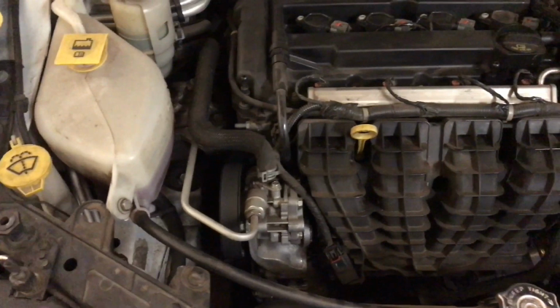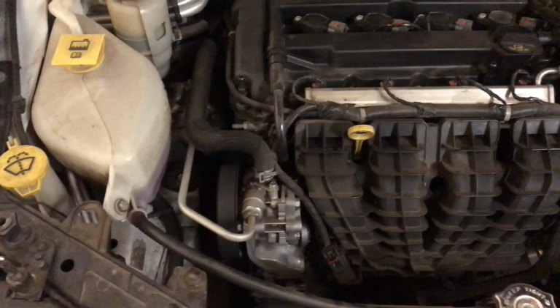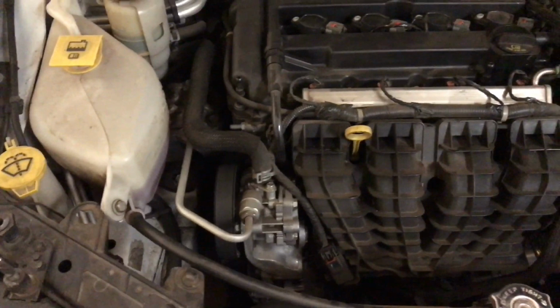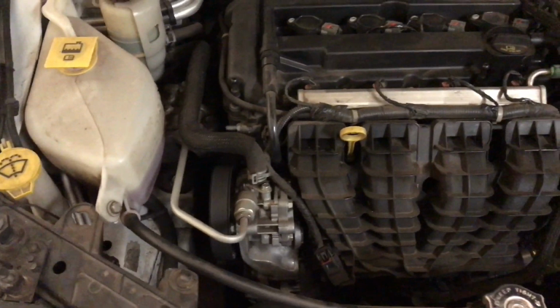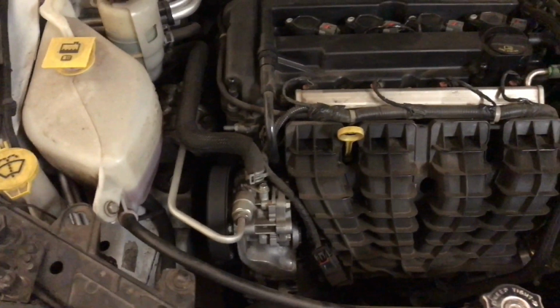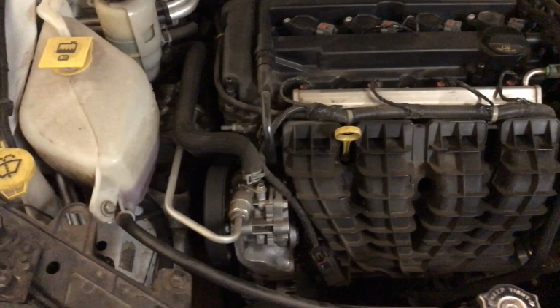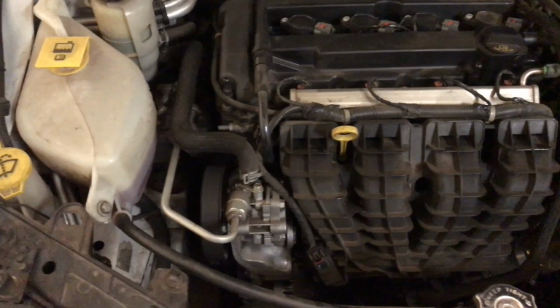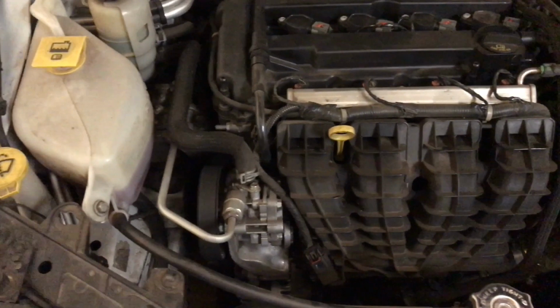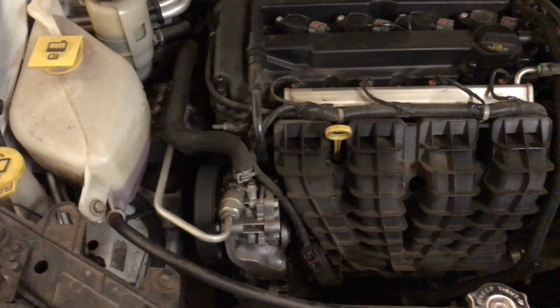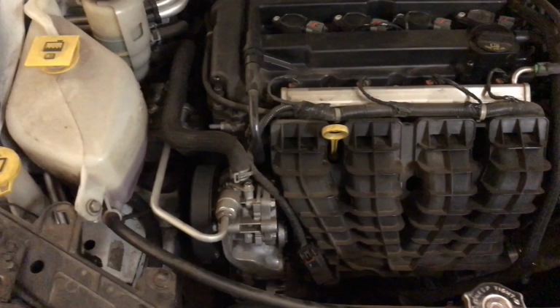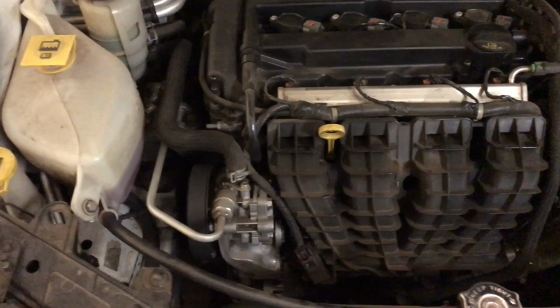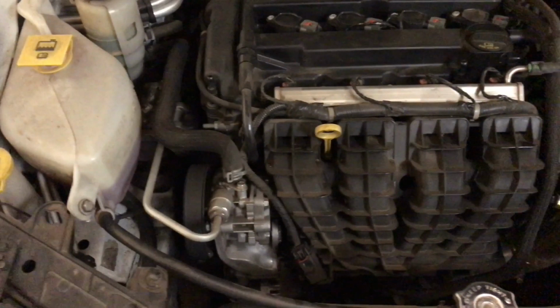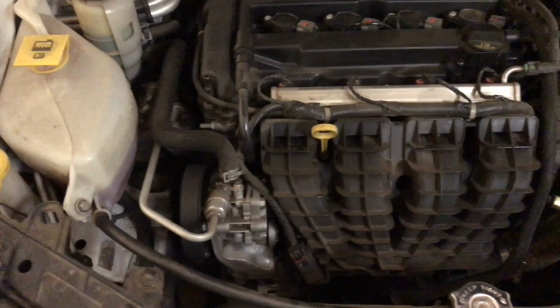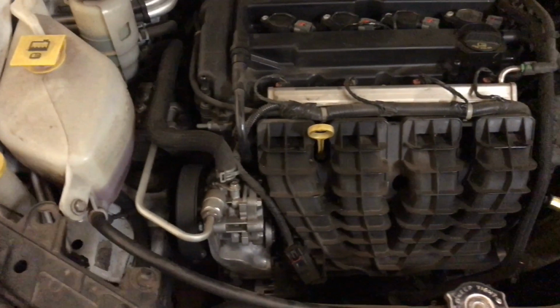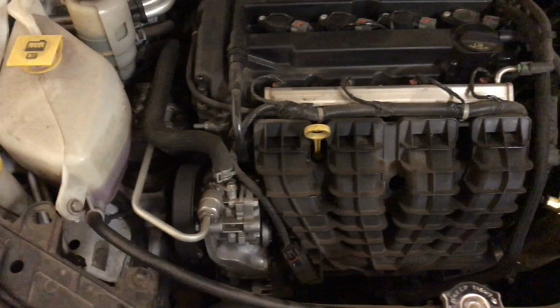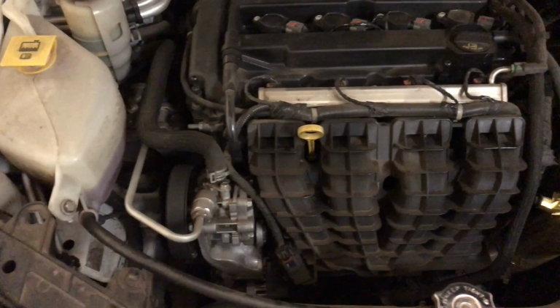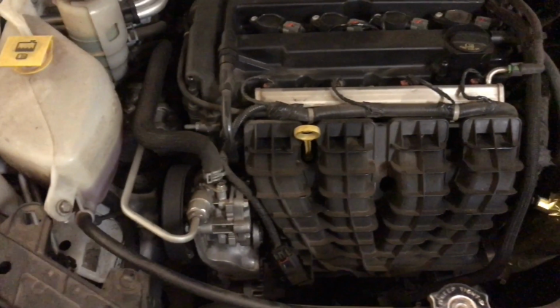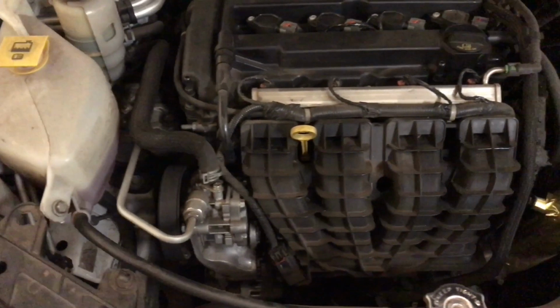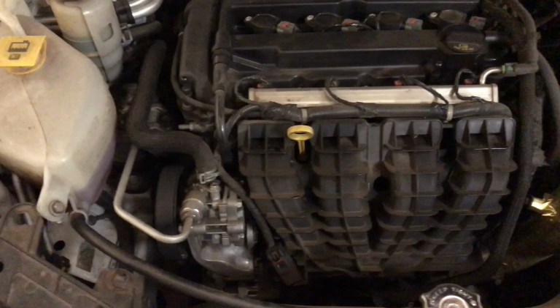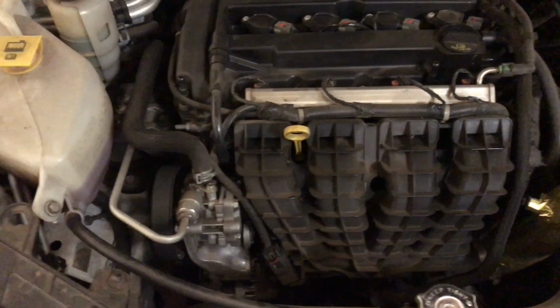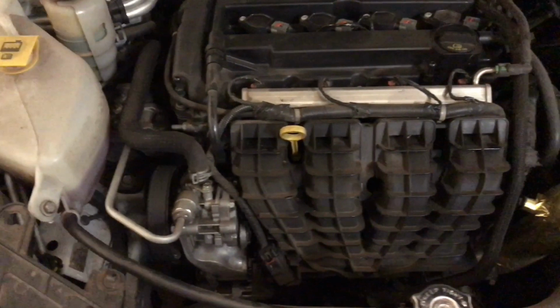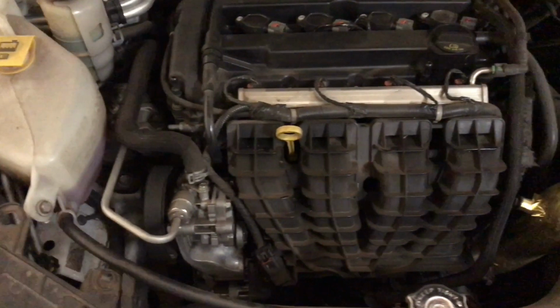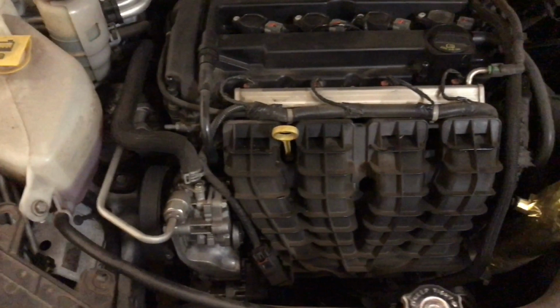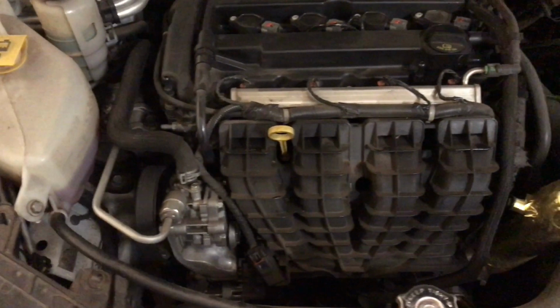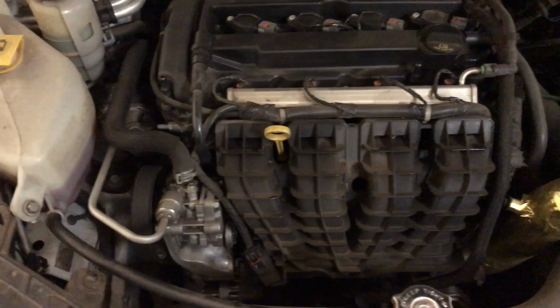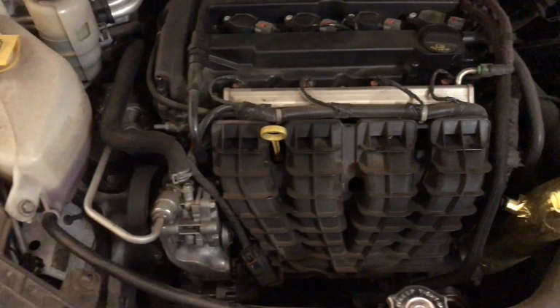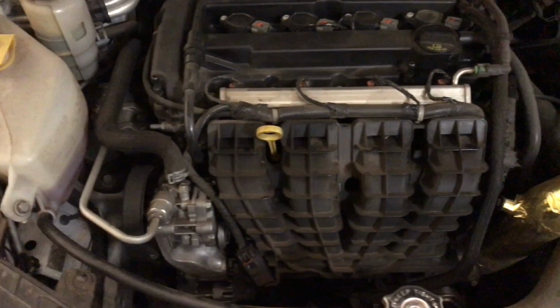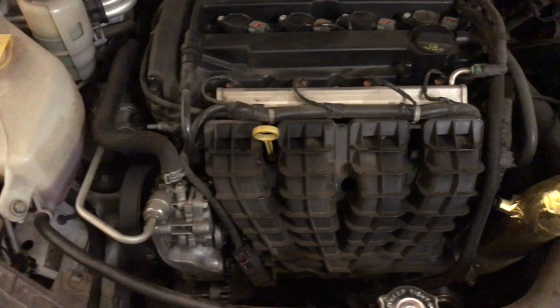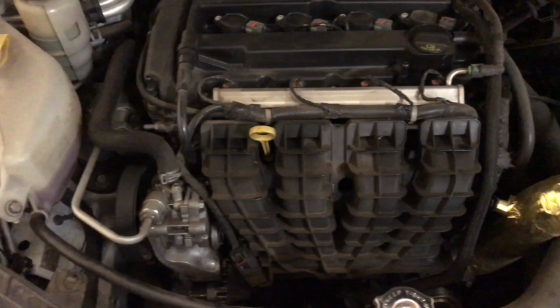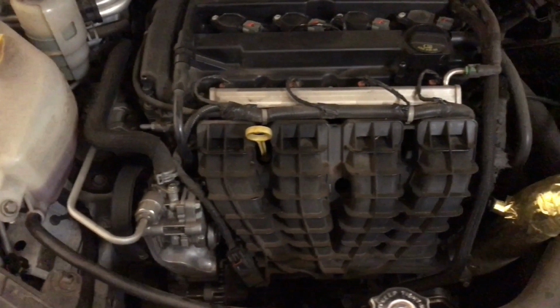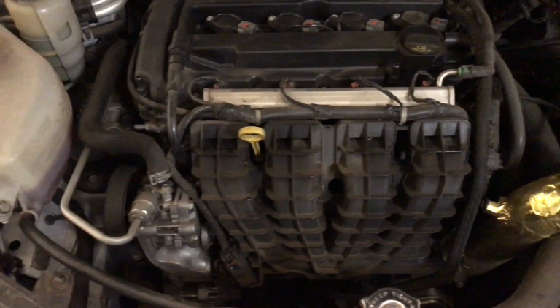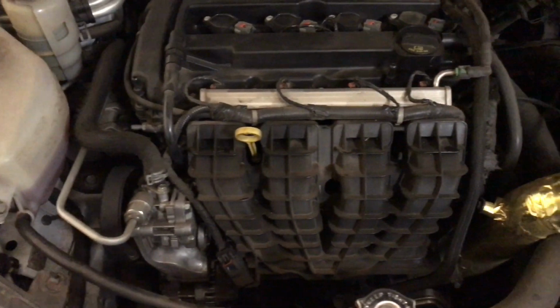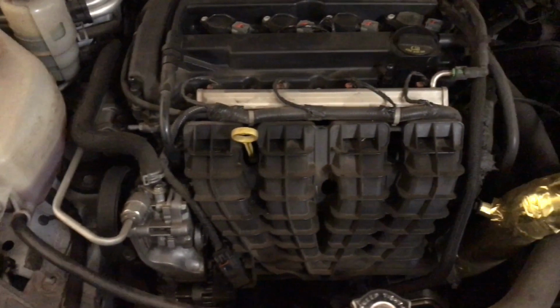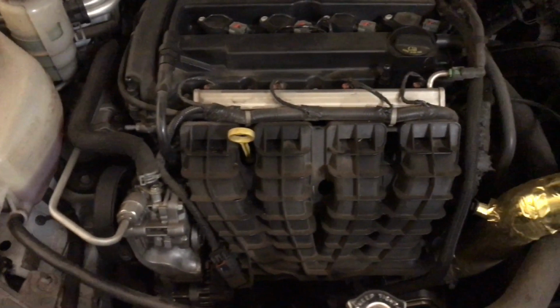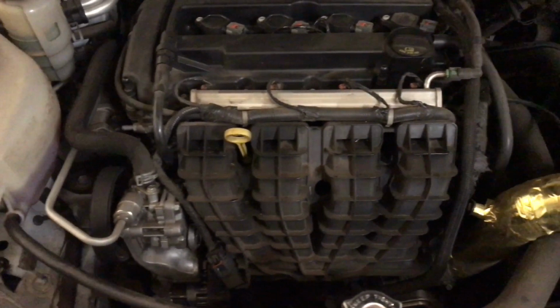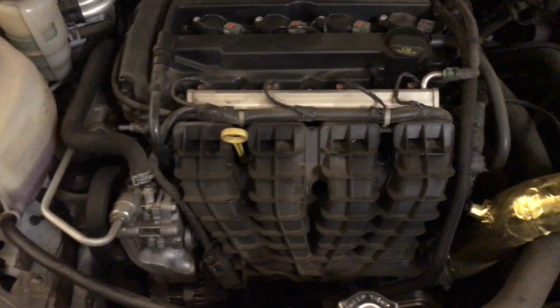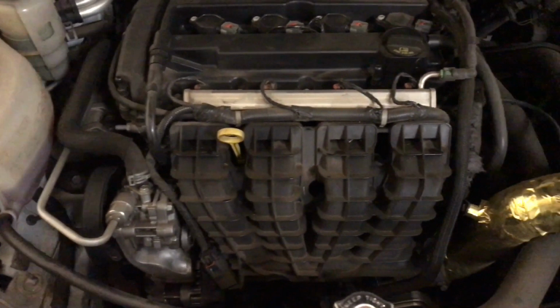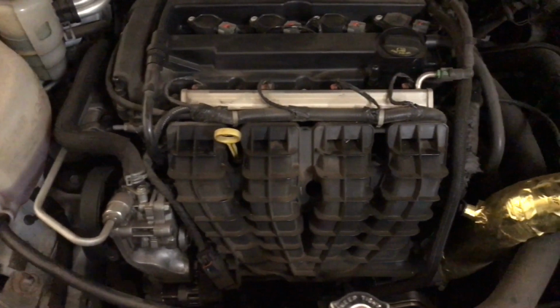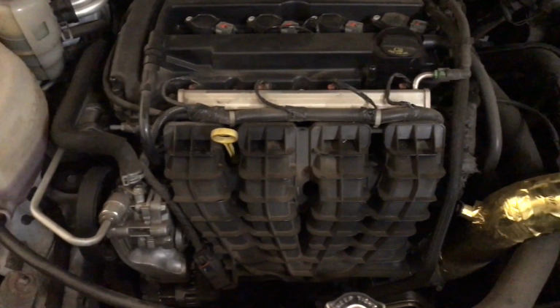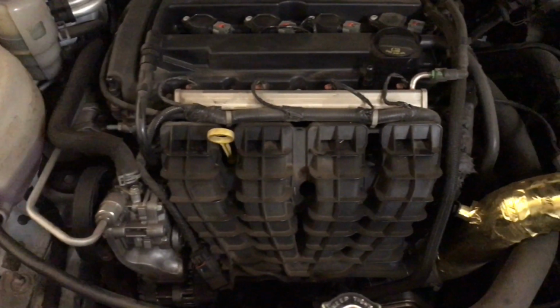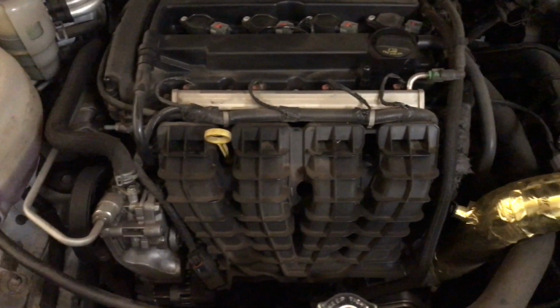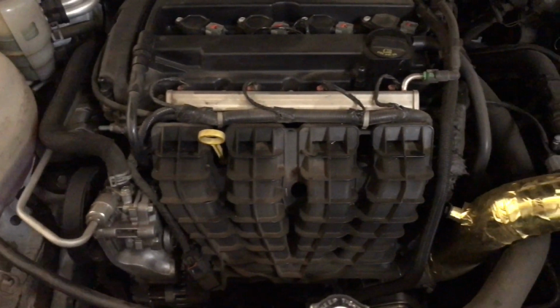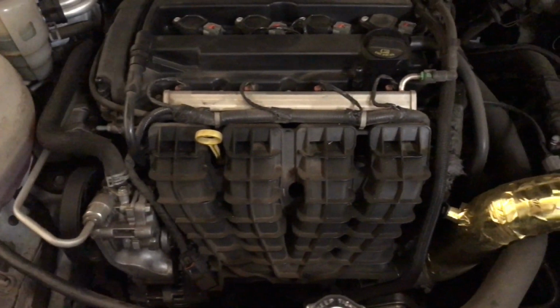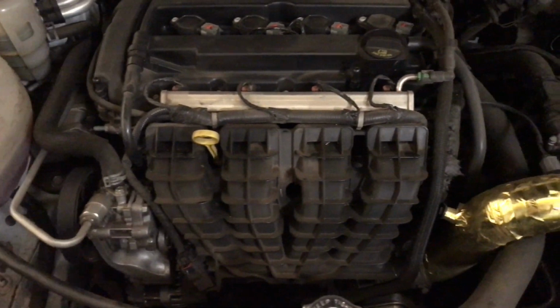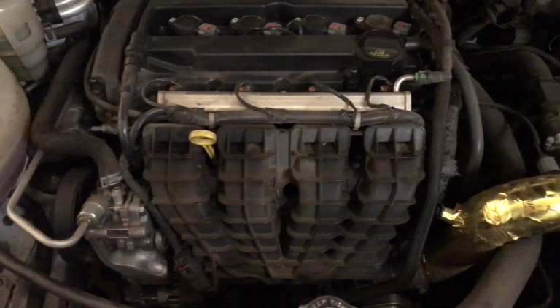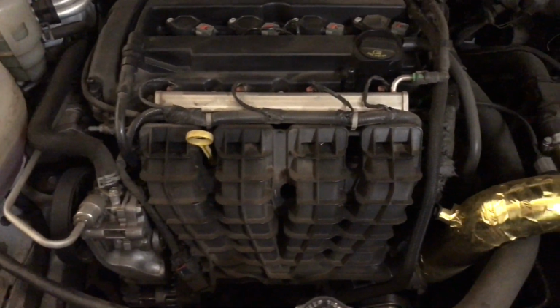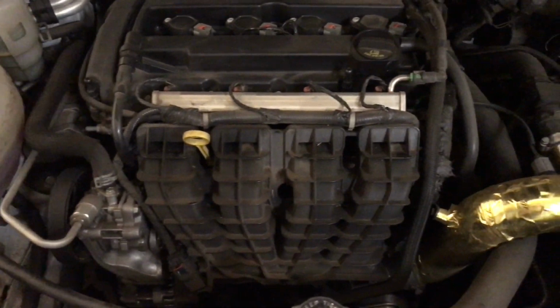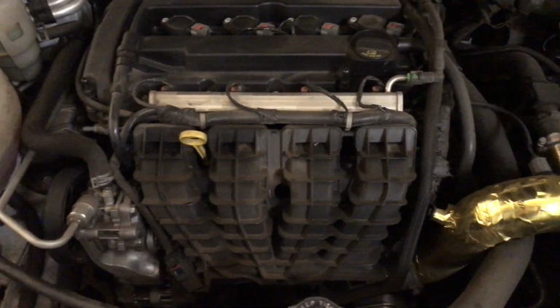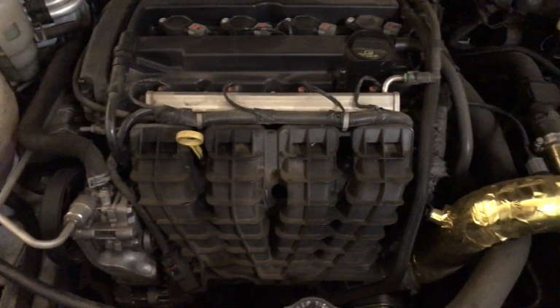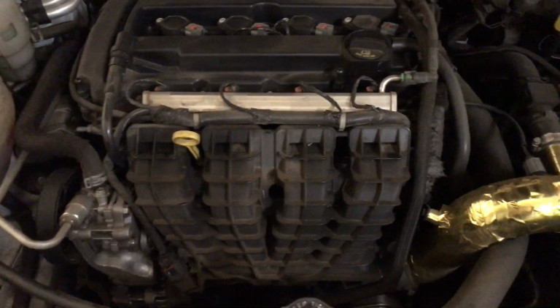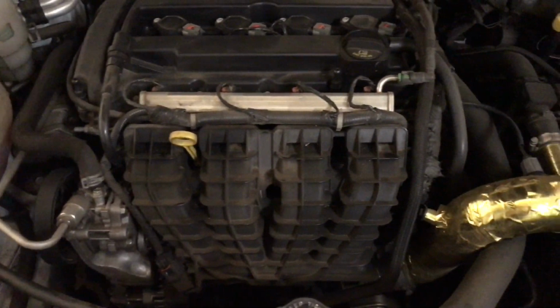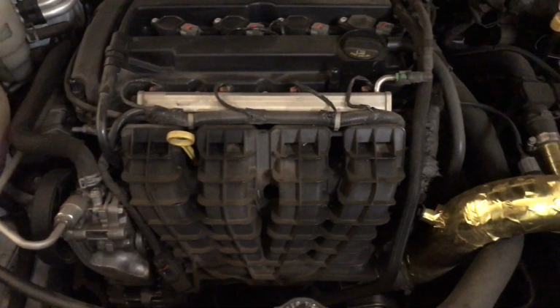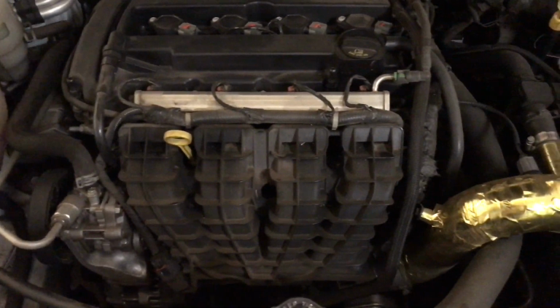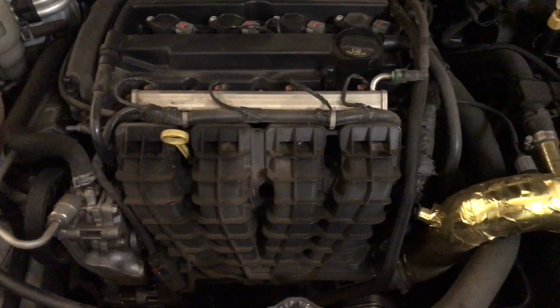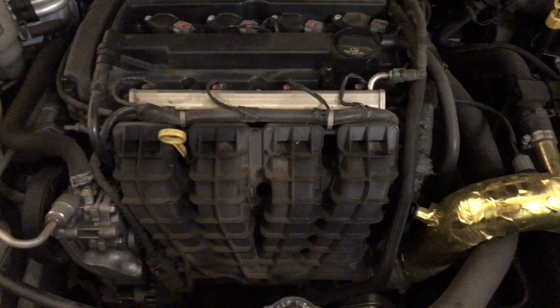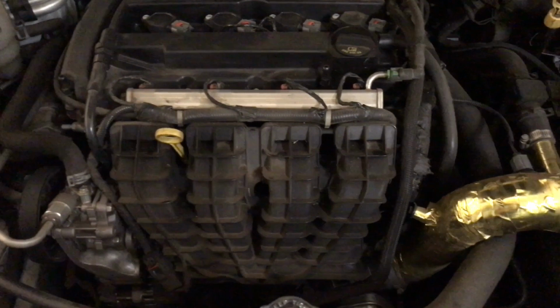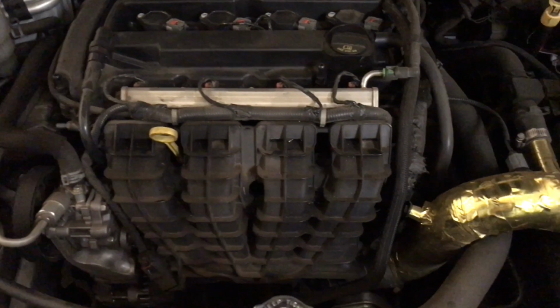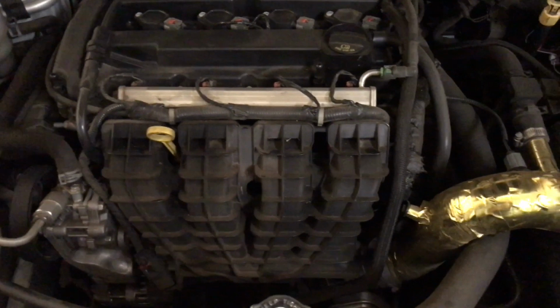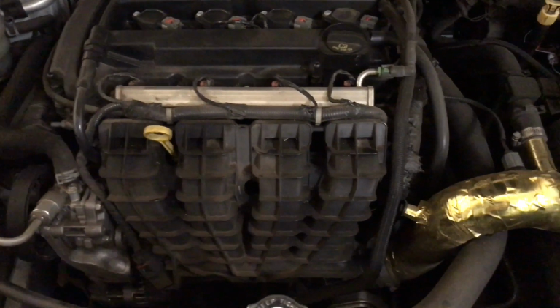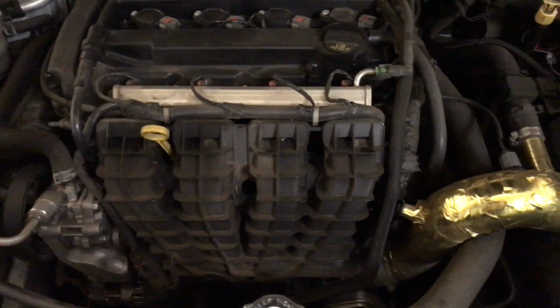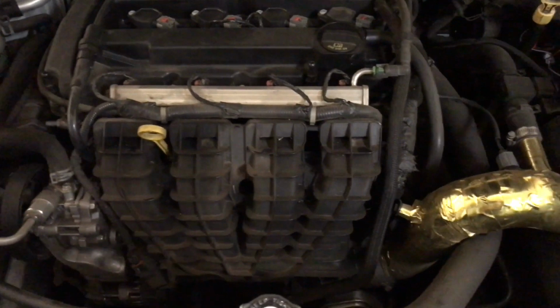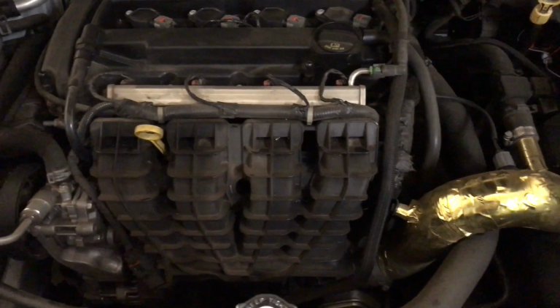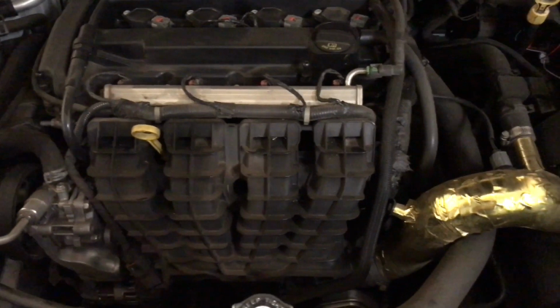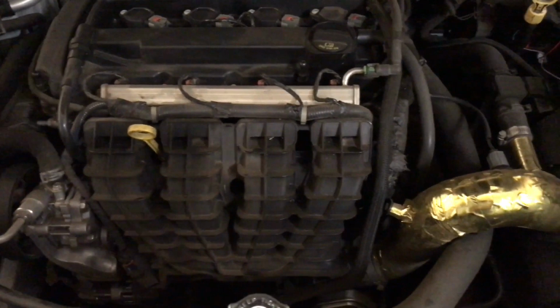On the pursuit for power and prepping for boost, this plastic intake manifold has to go.